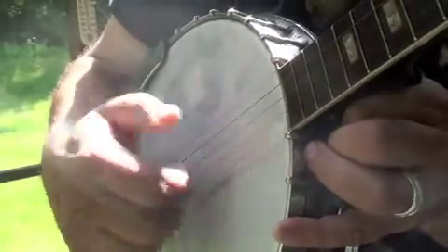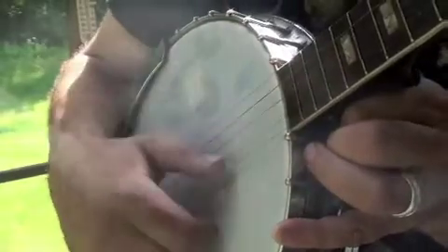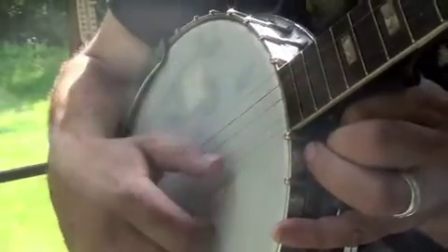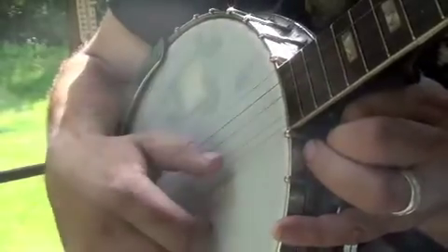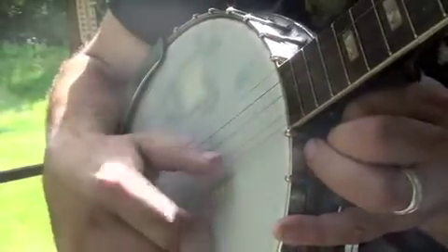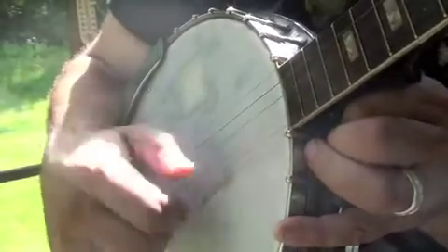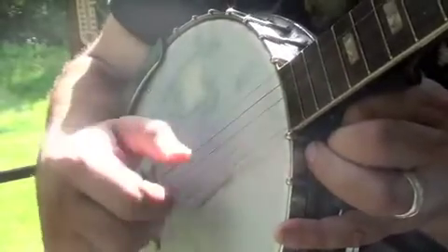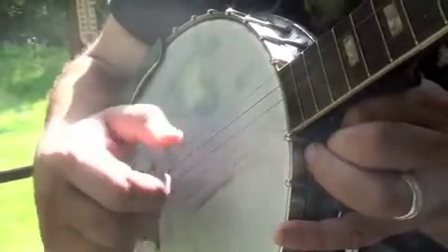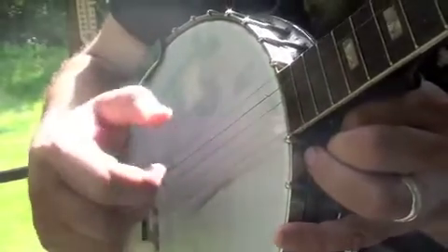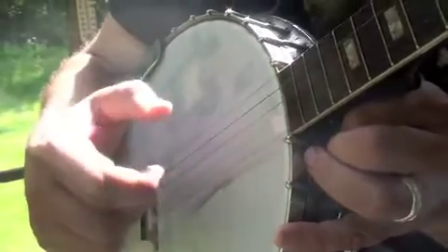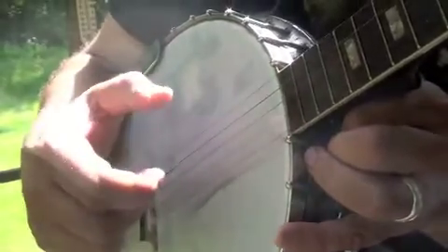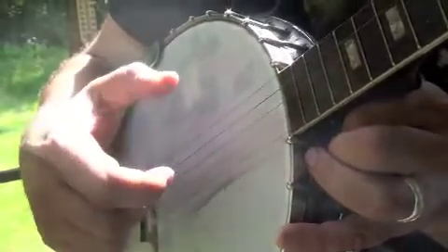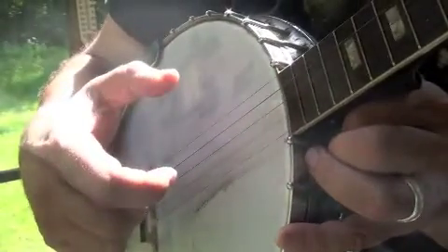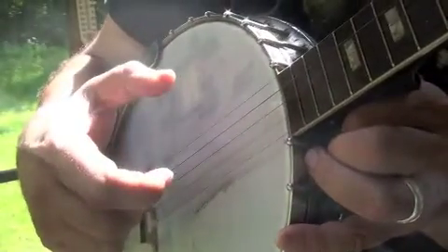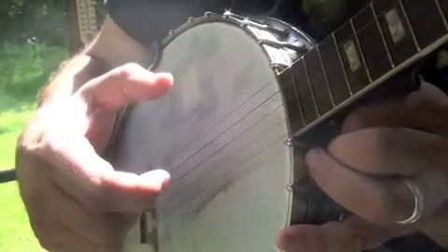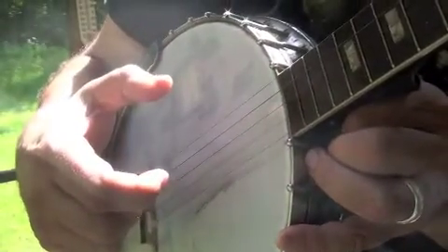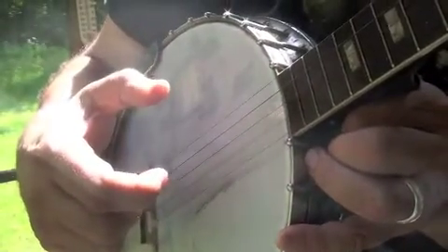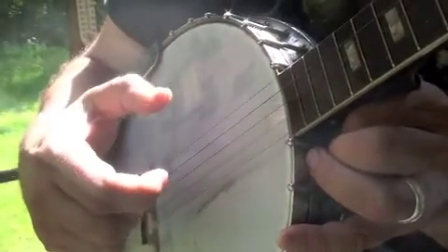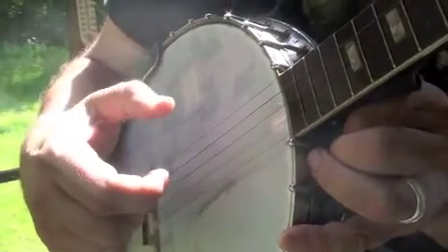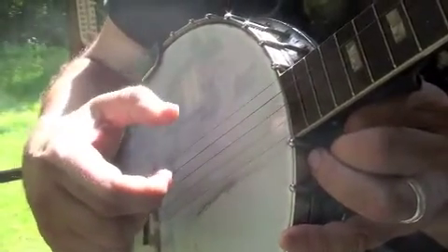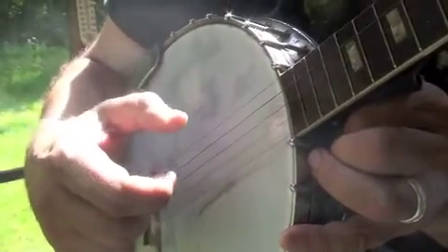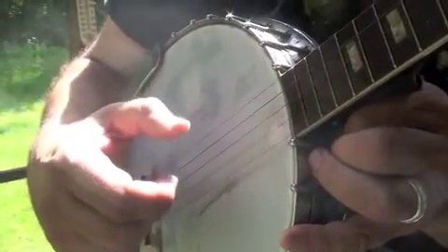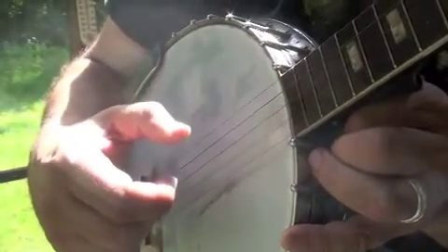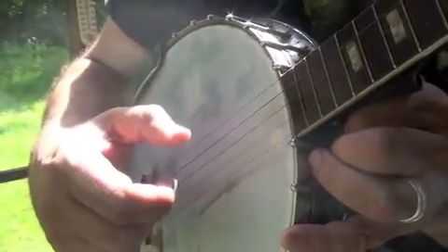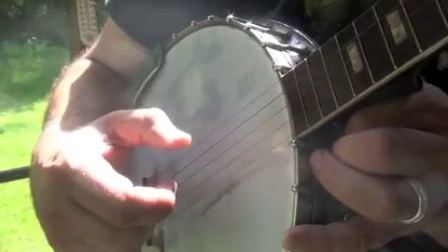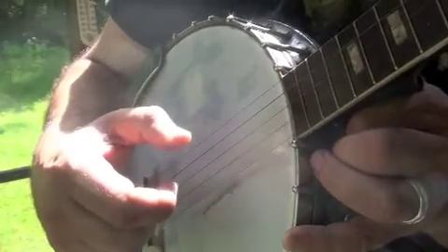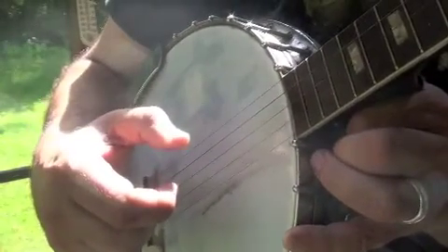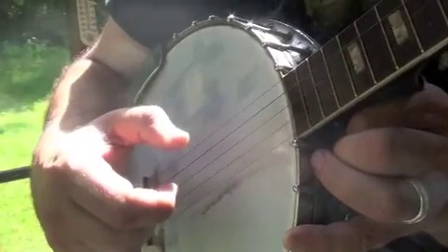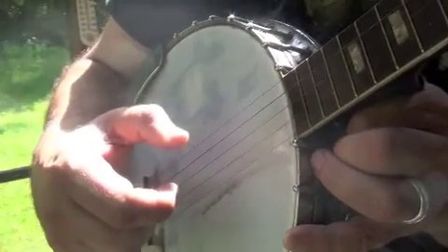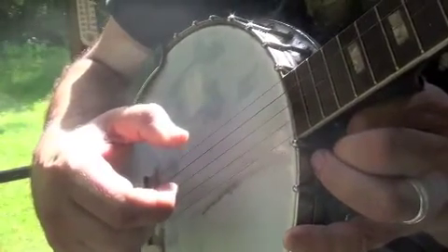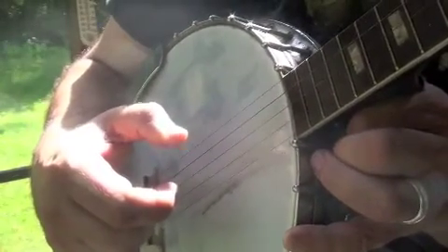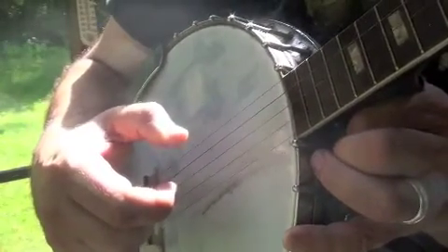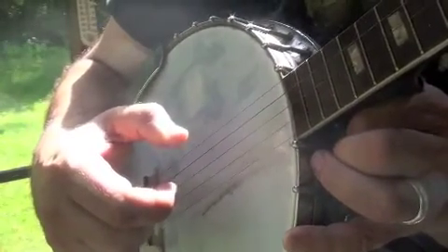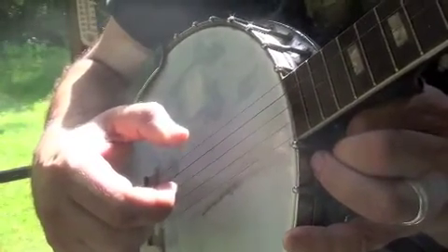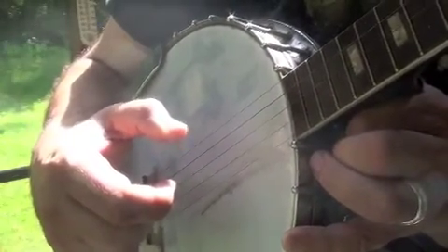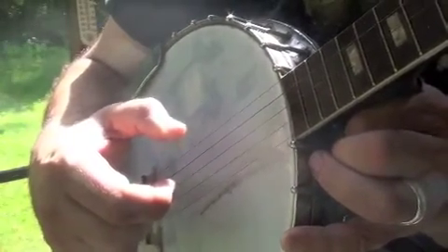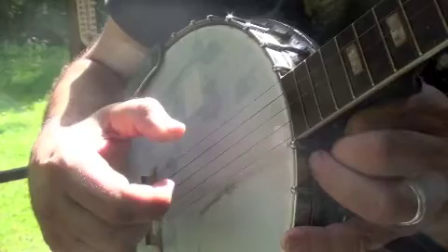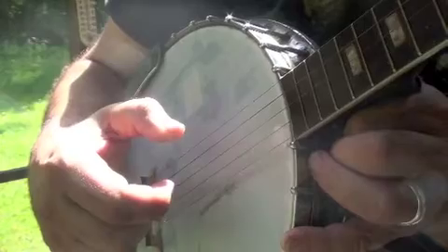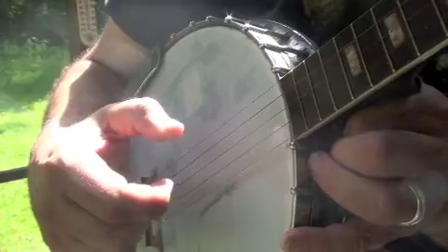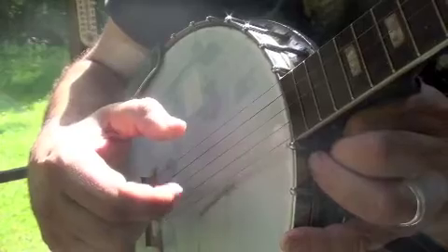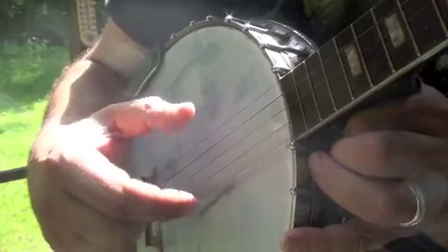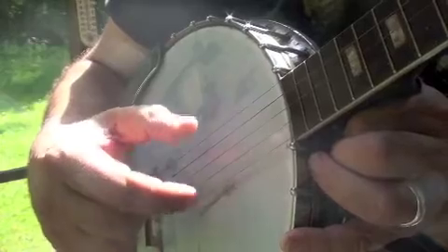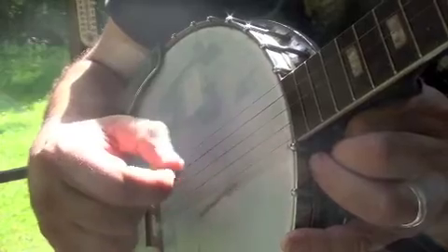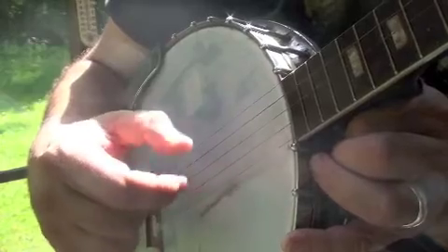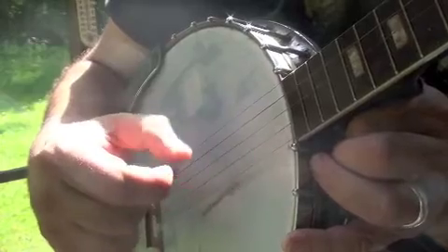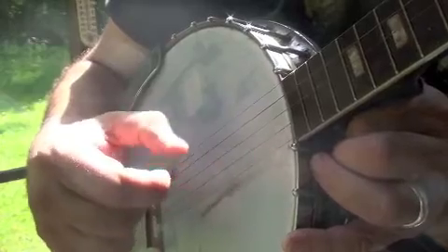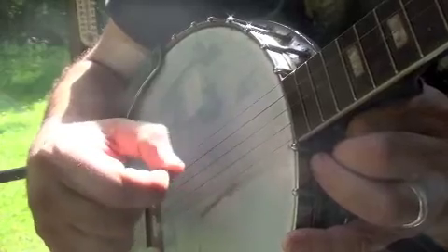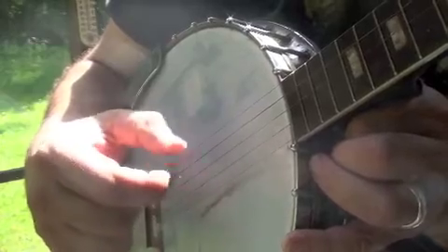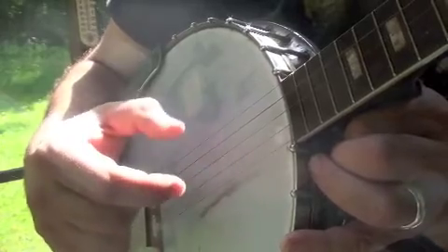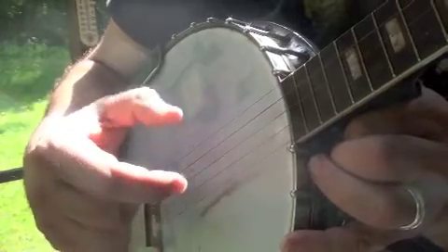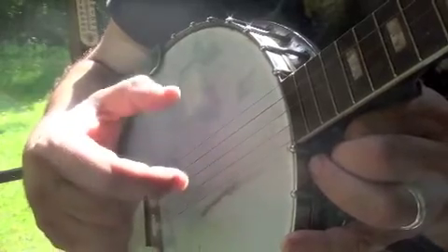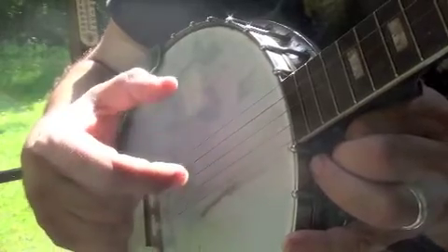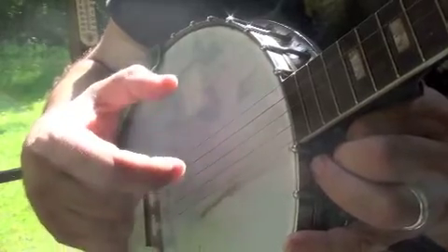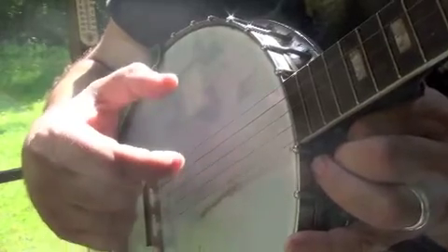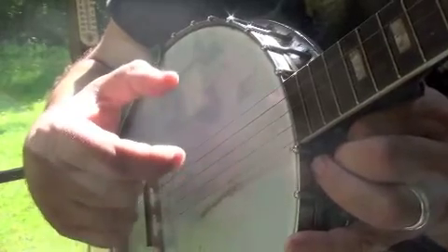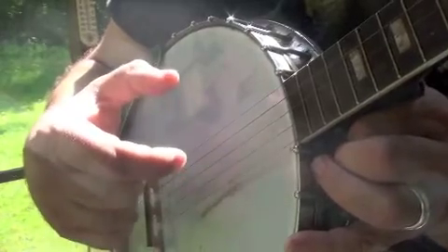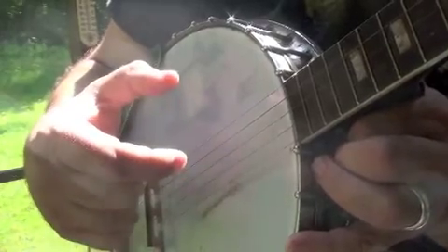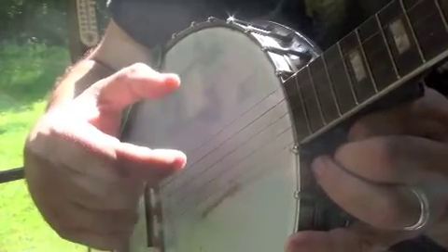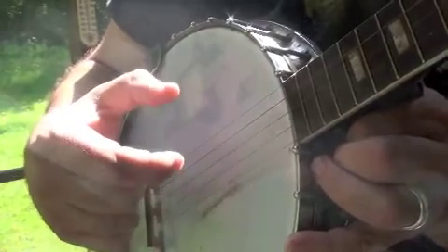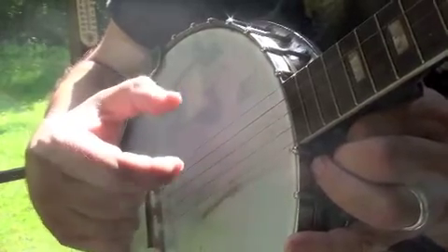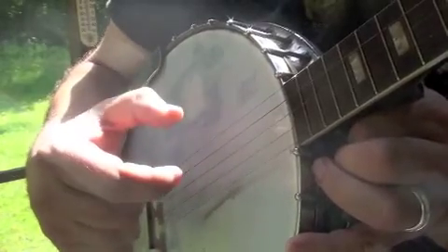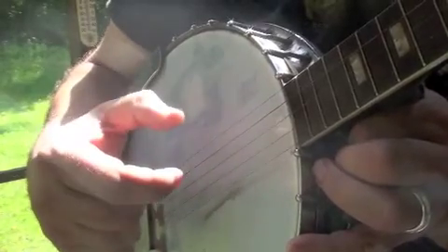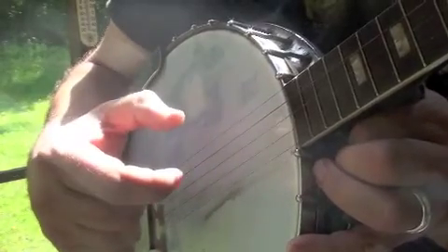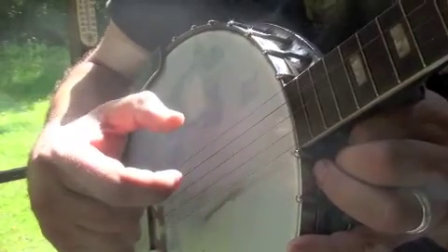Notice I'm just tightening the claw a little bit — I'm not plucking, I'm just tightening.